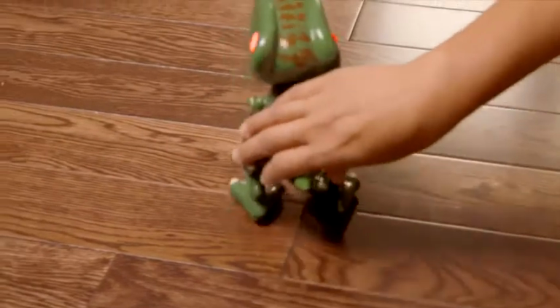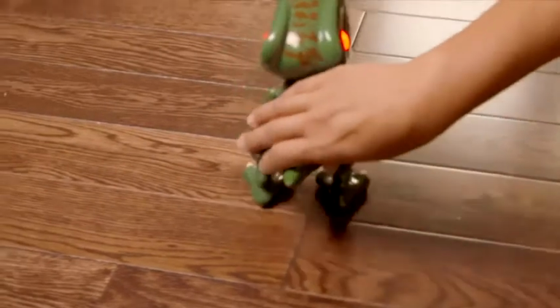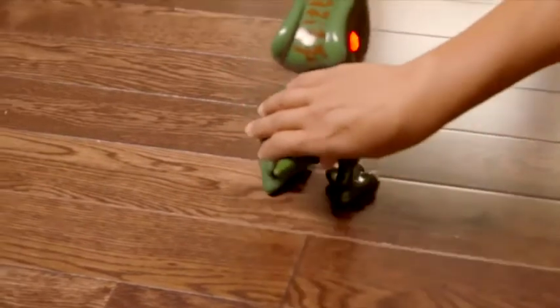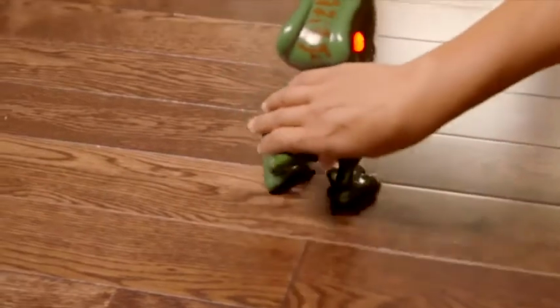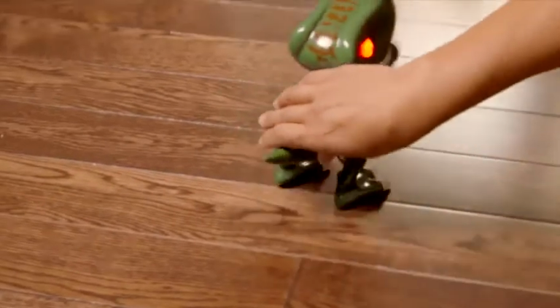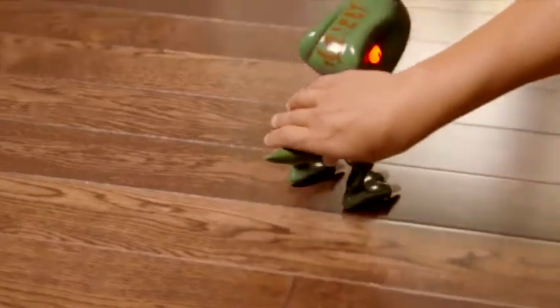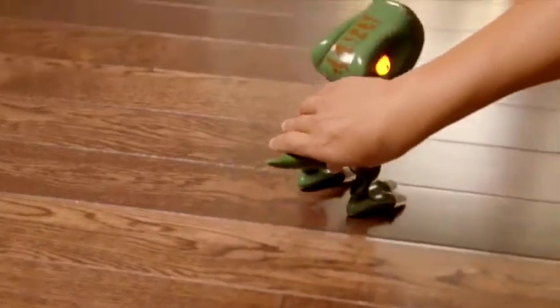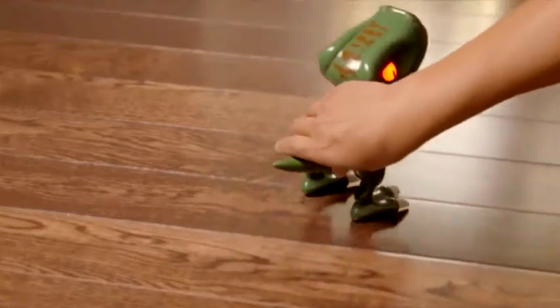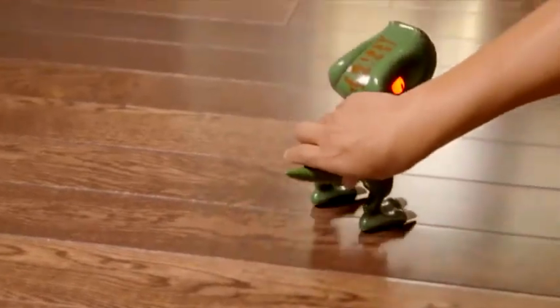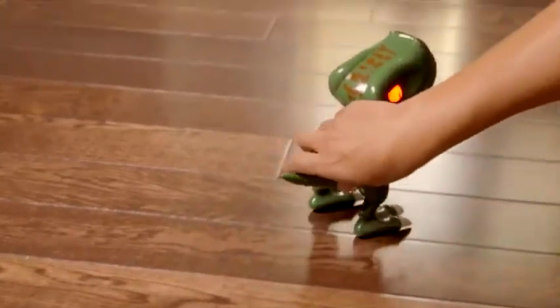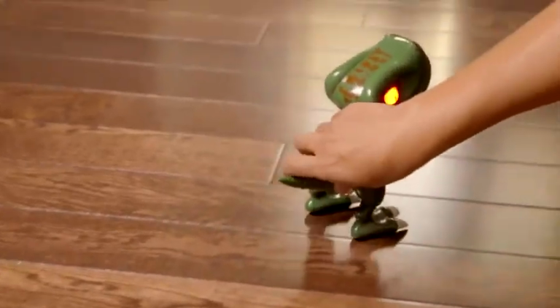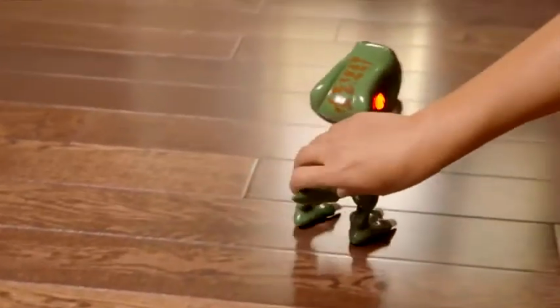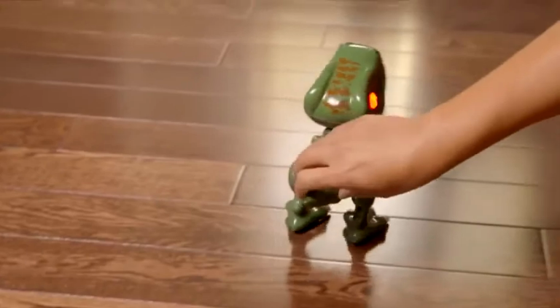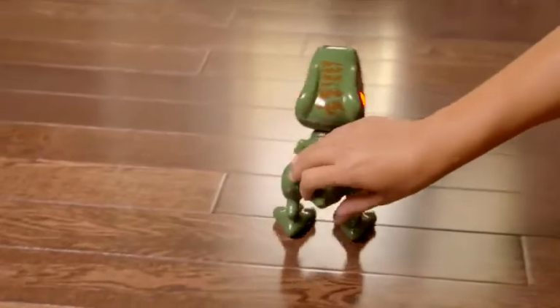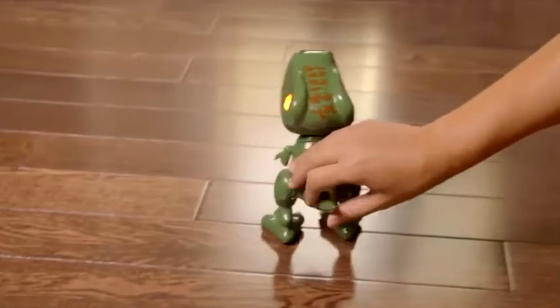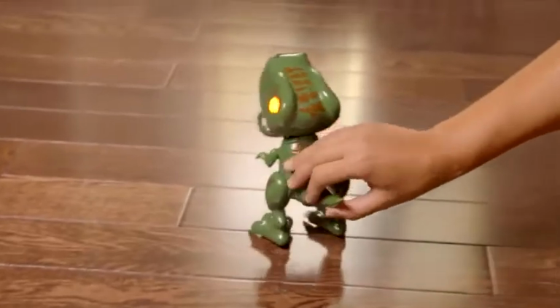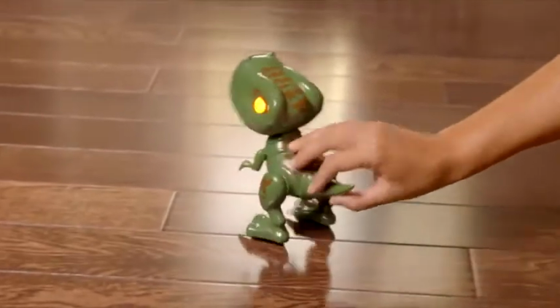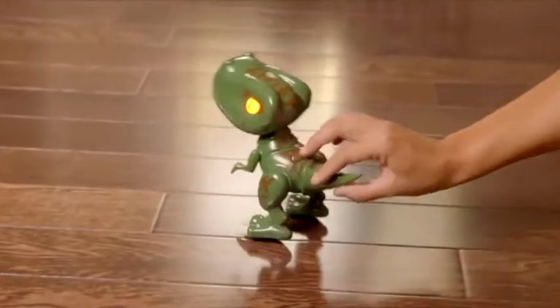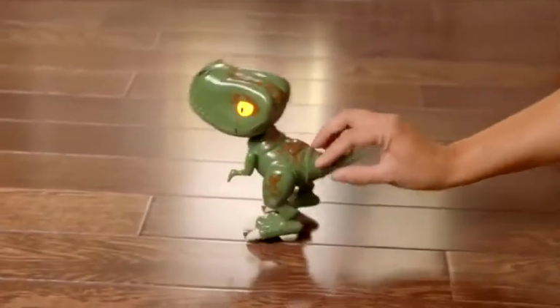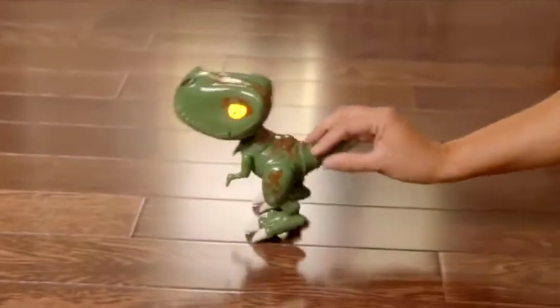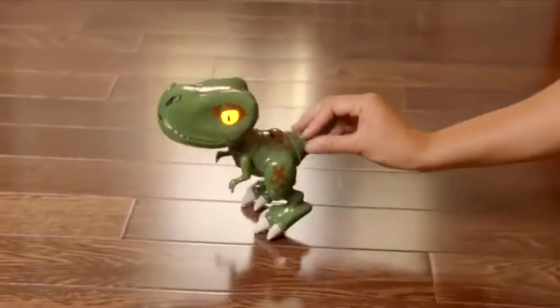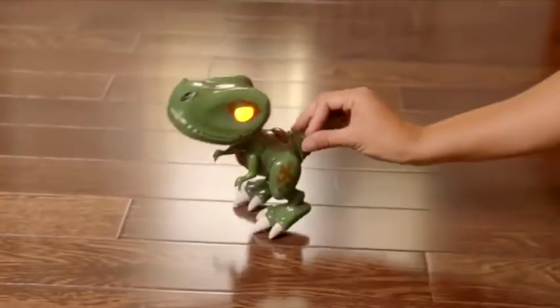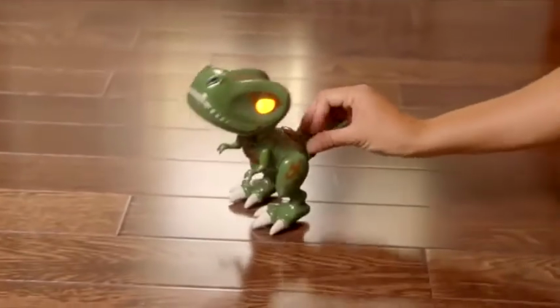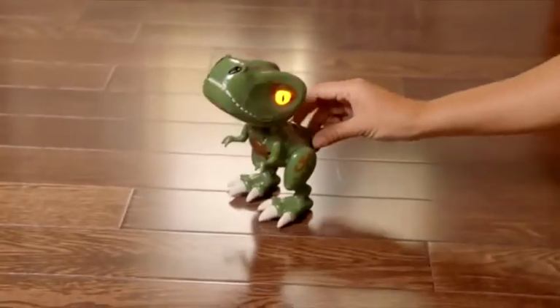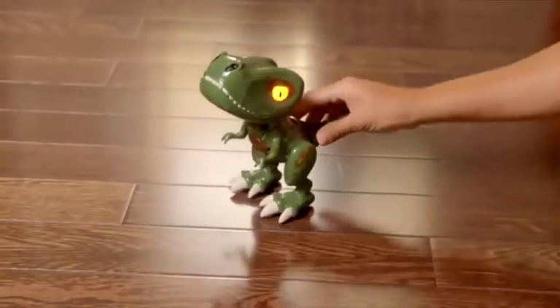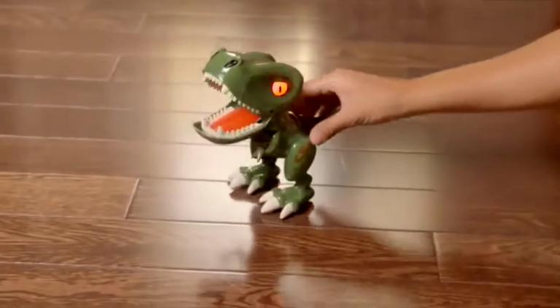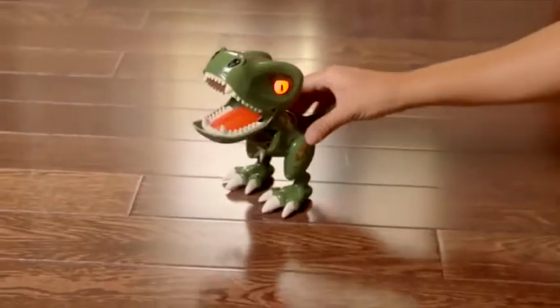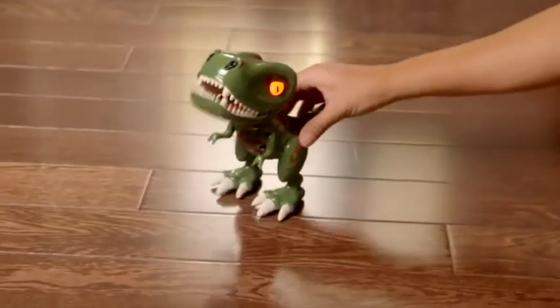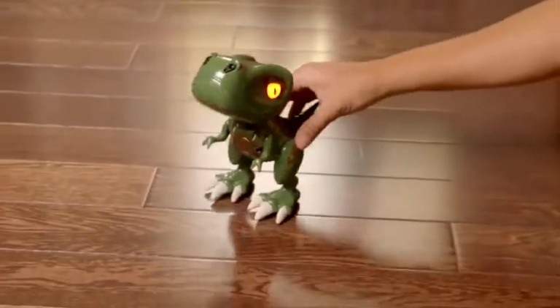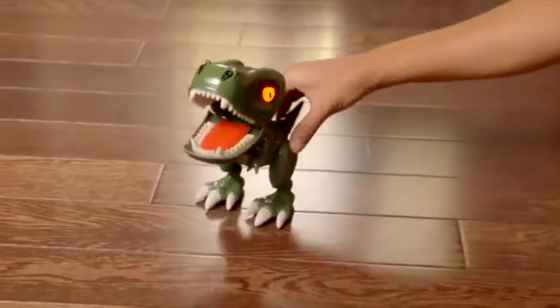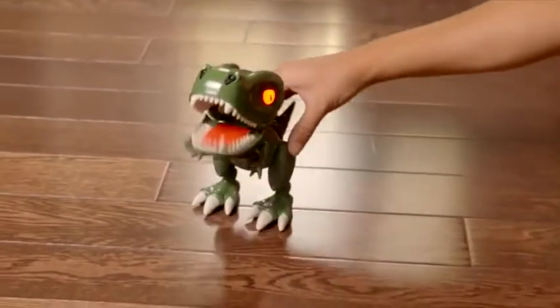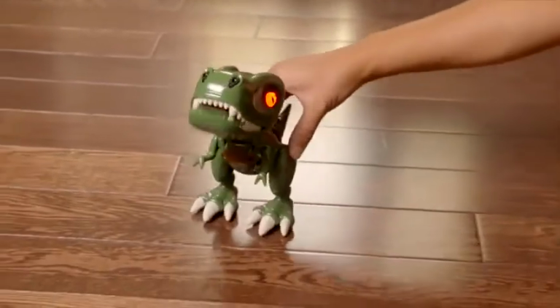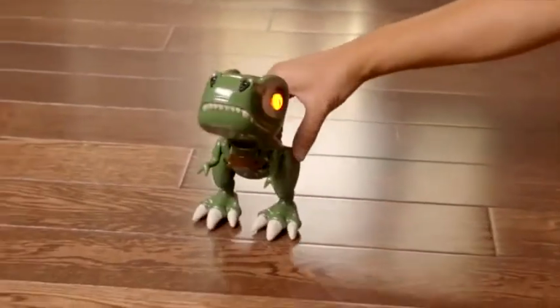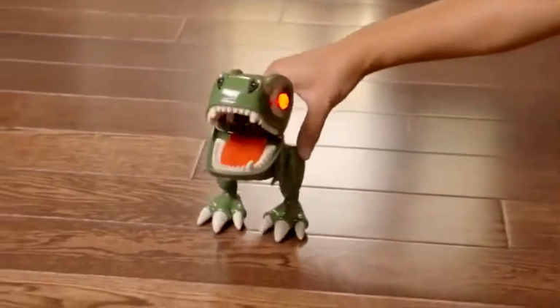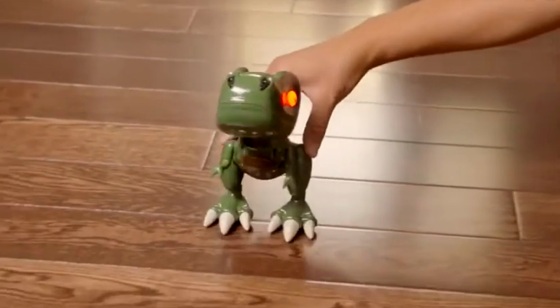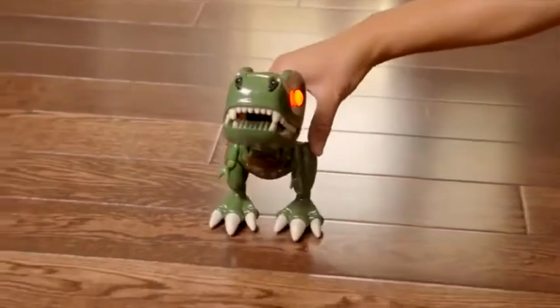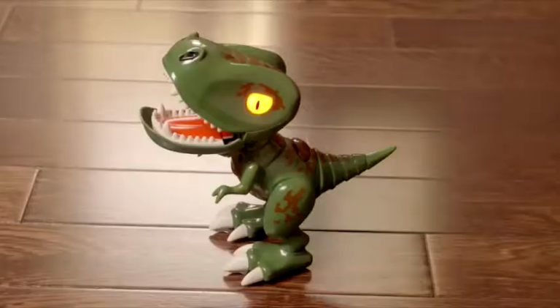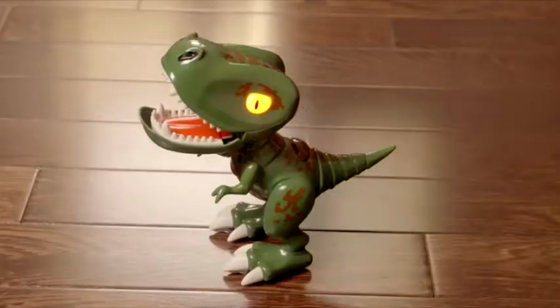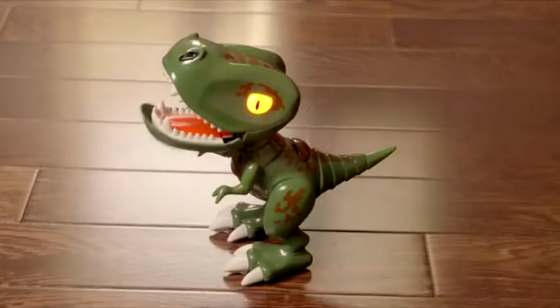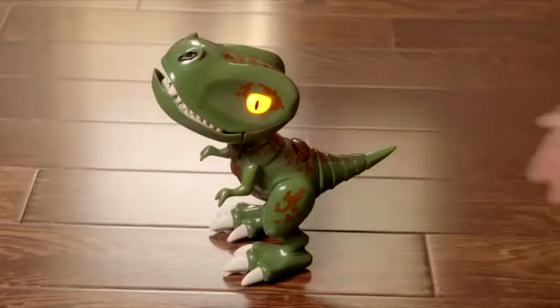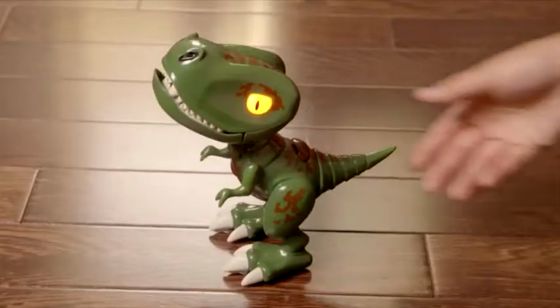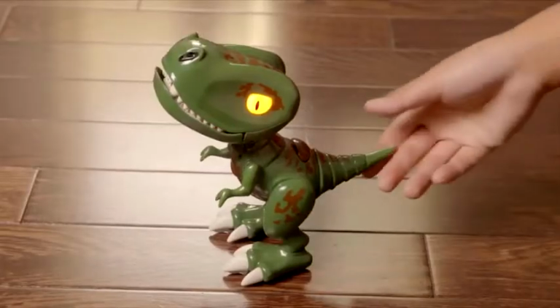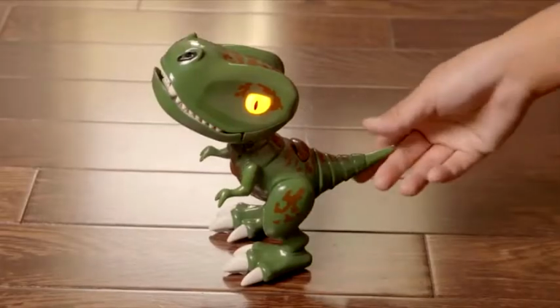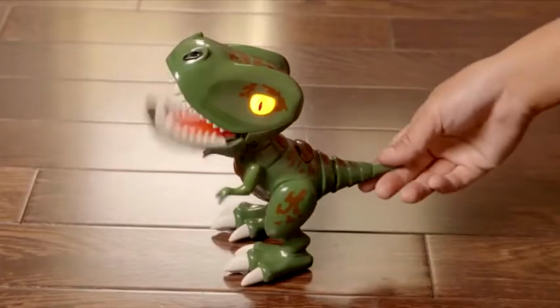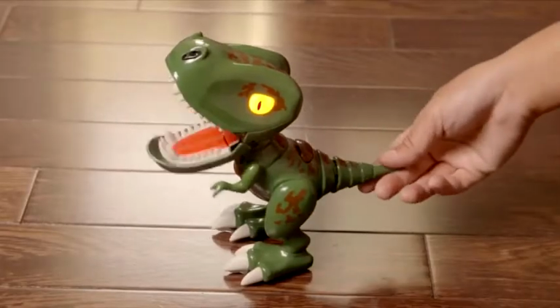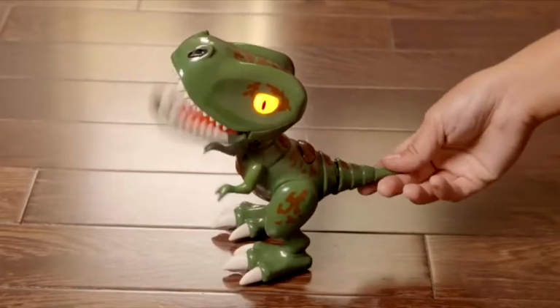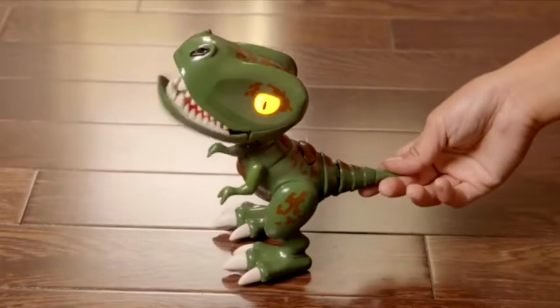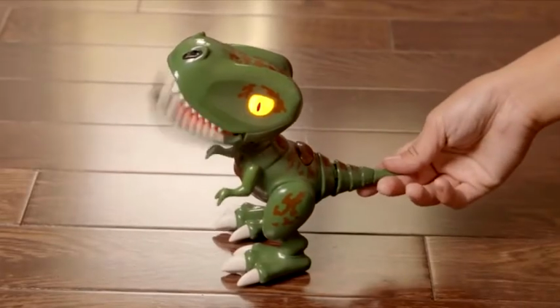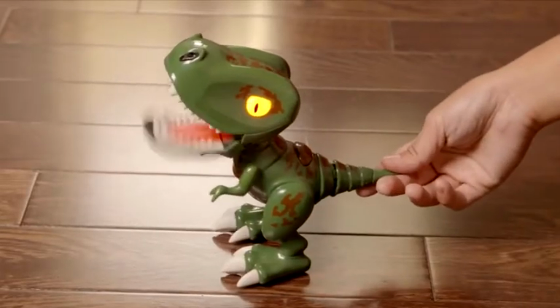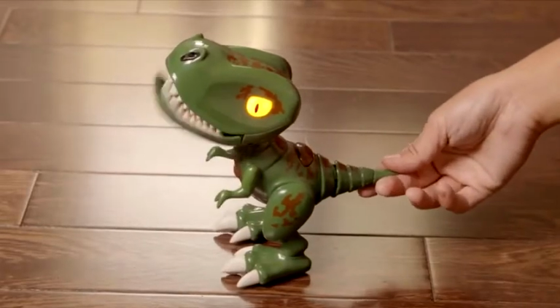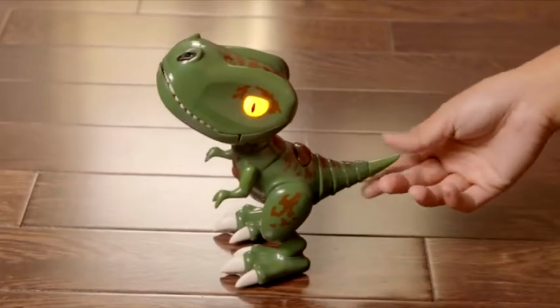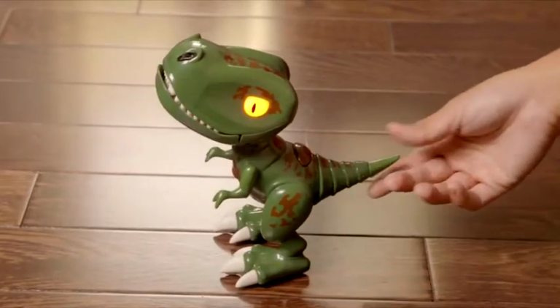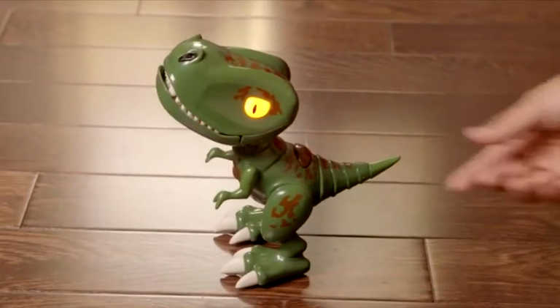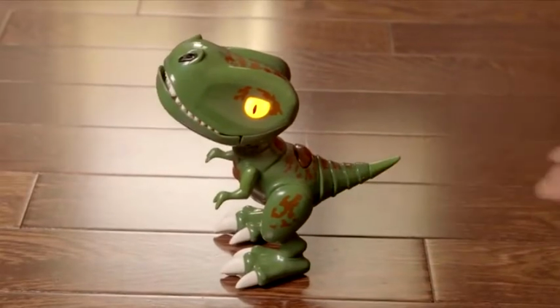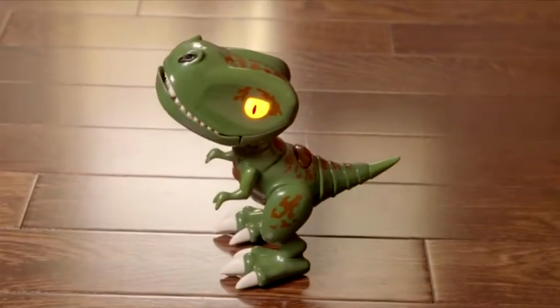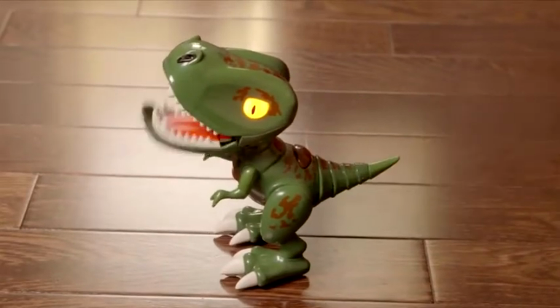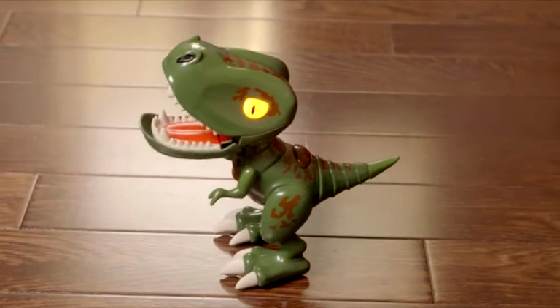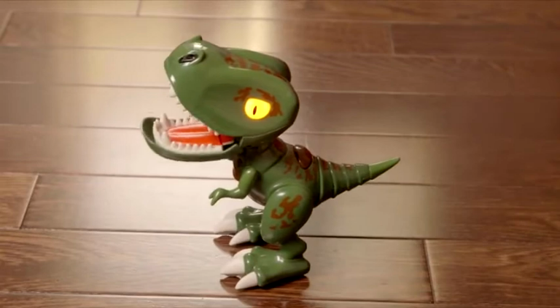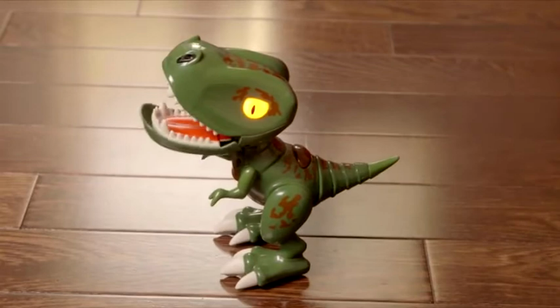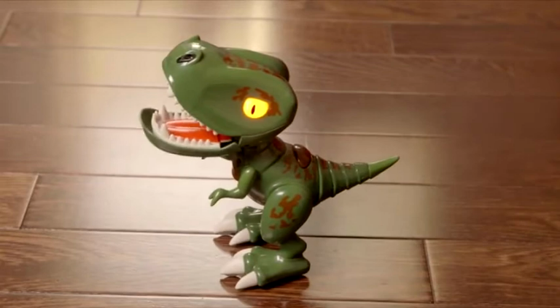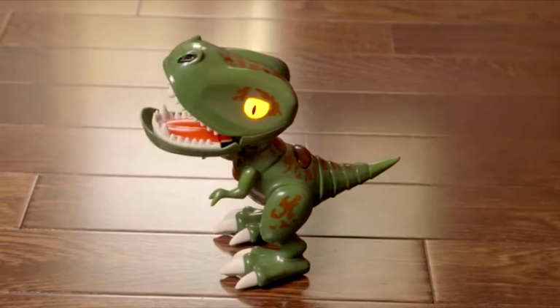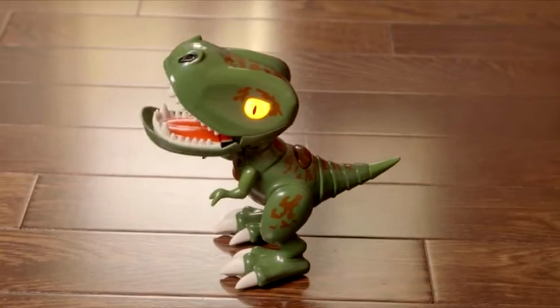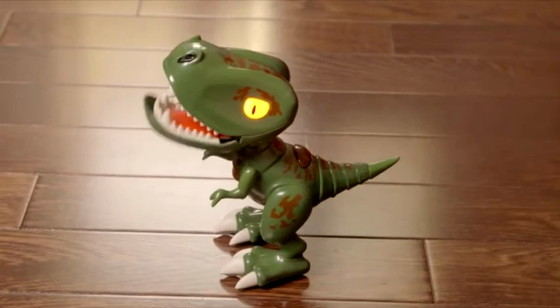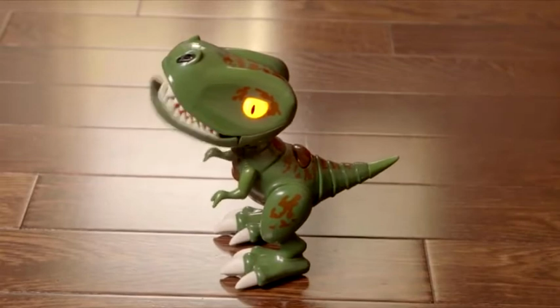You can push him around with your hands and make him chomp and roar. Pull his tail, but watch out — he likes to fart.